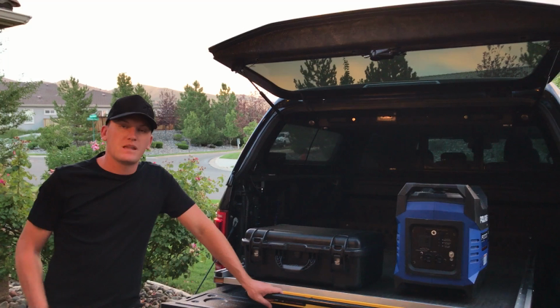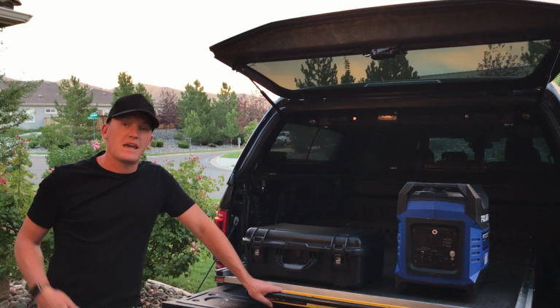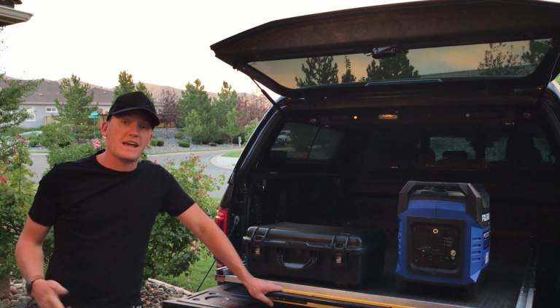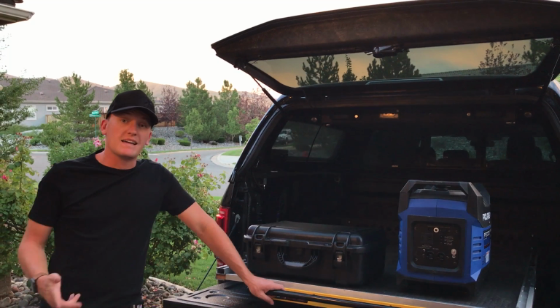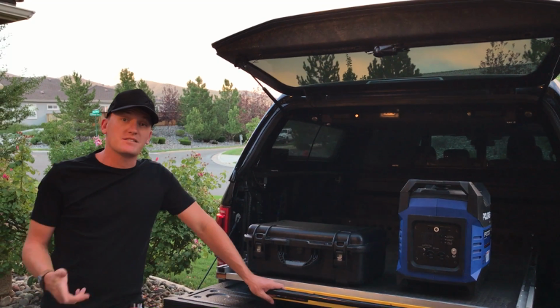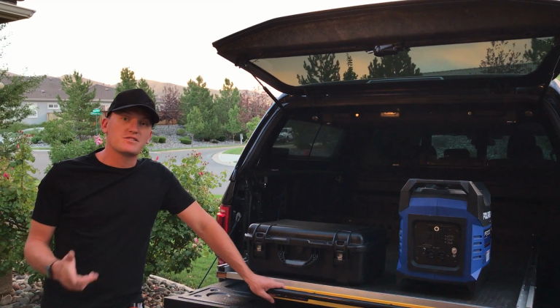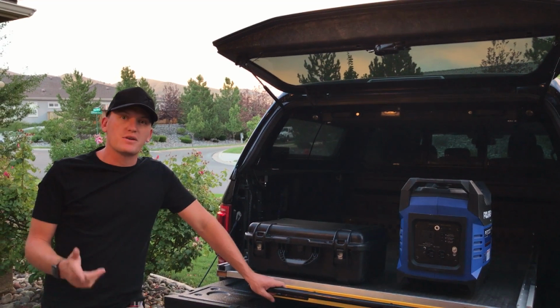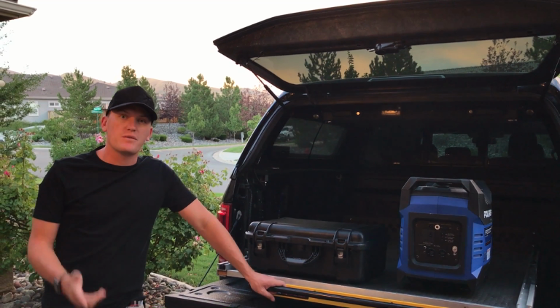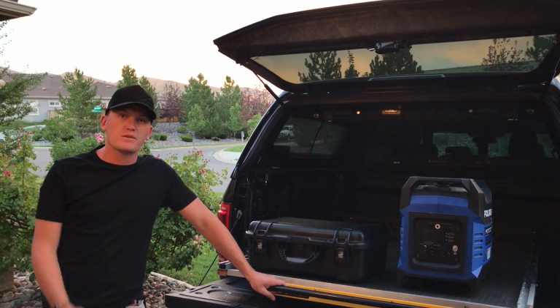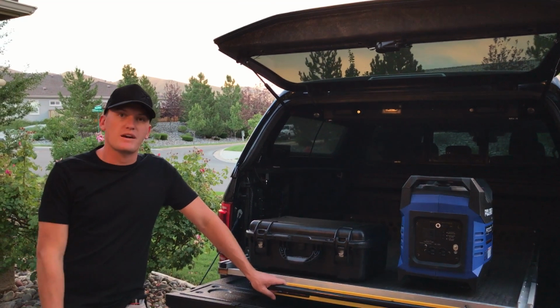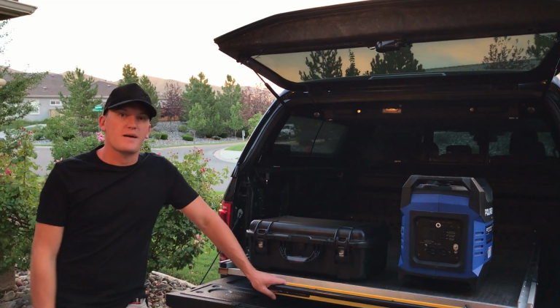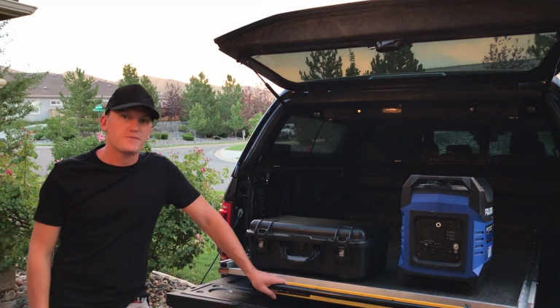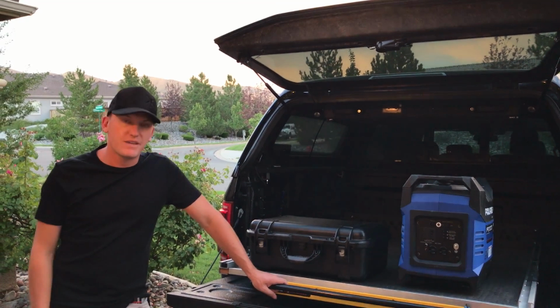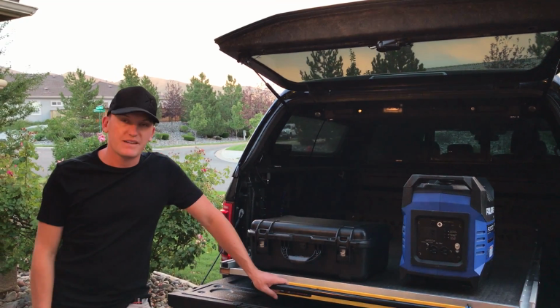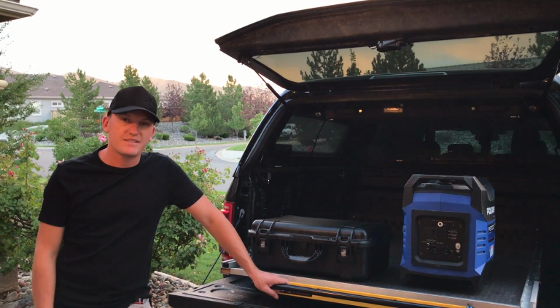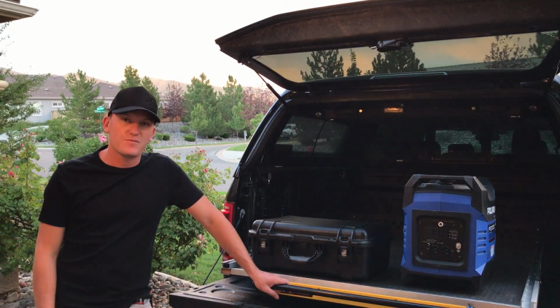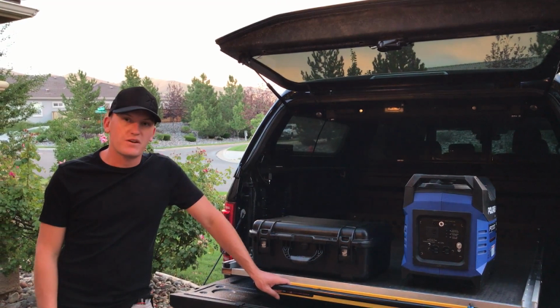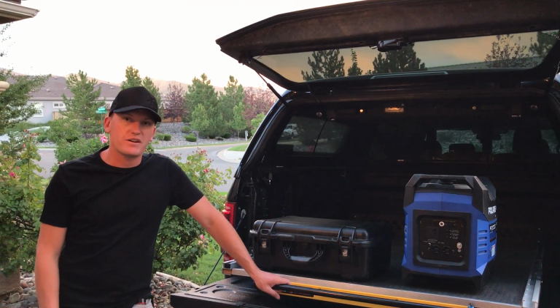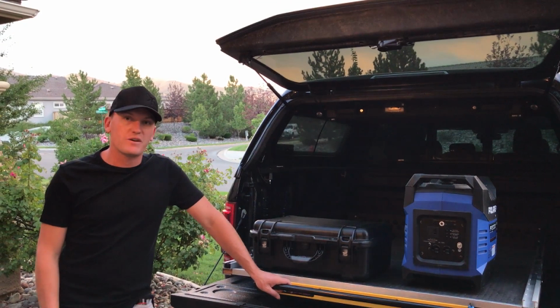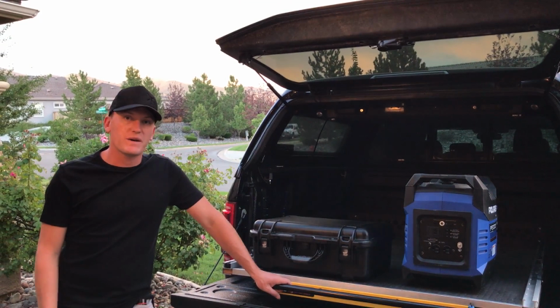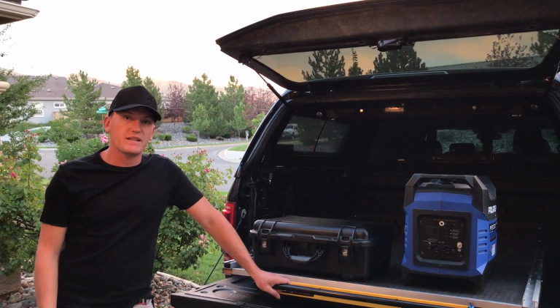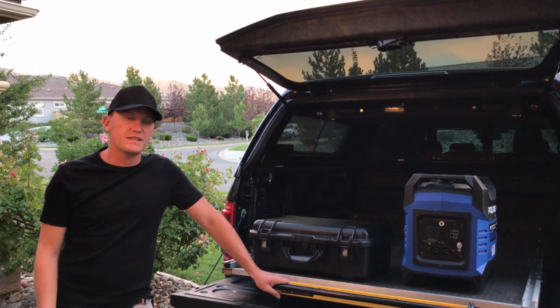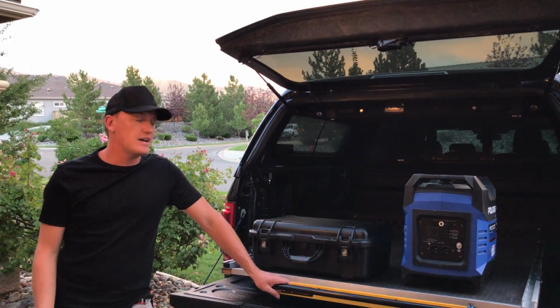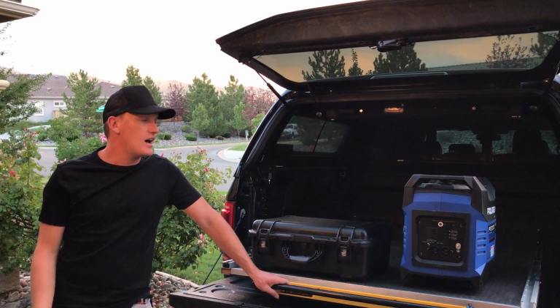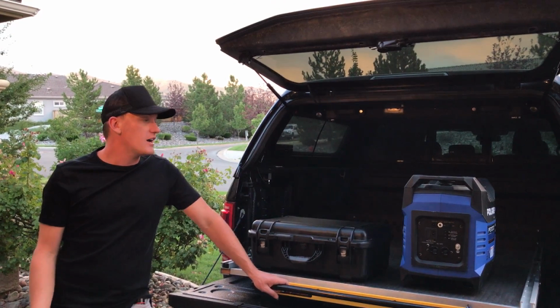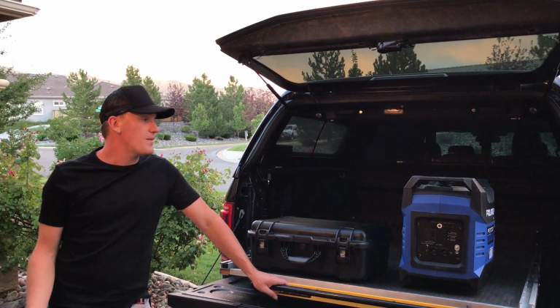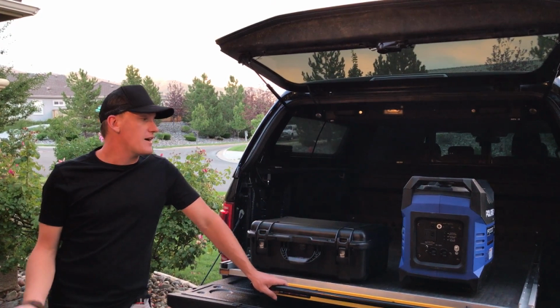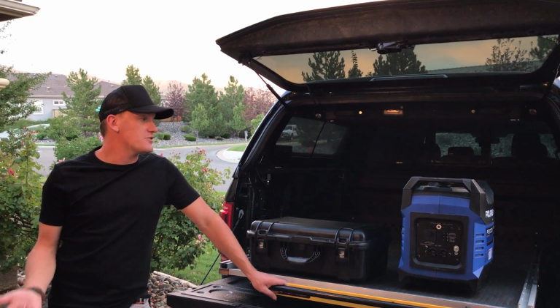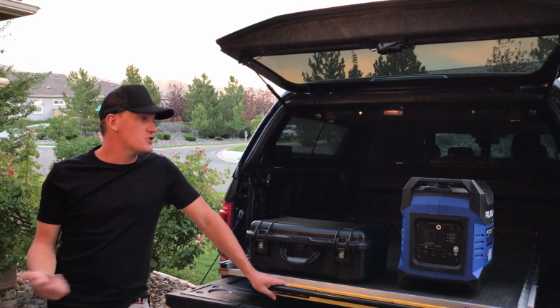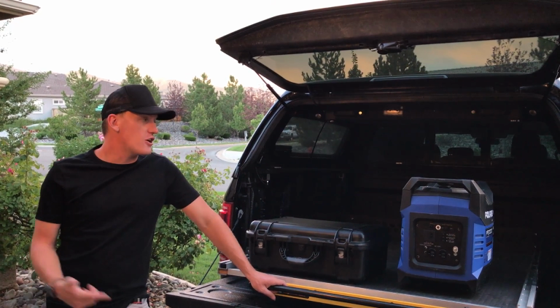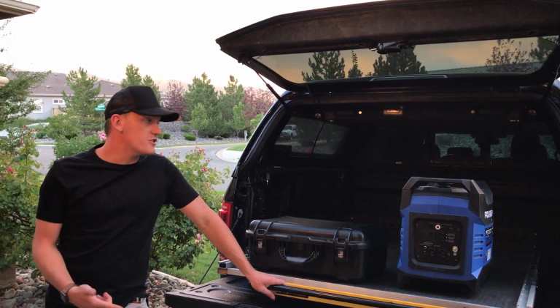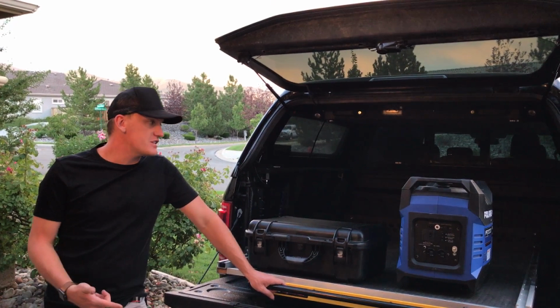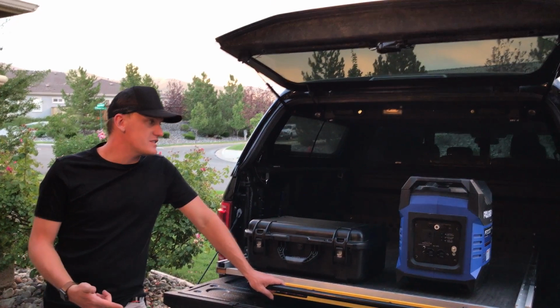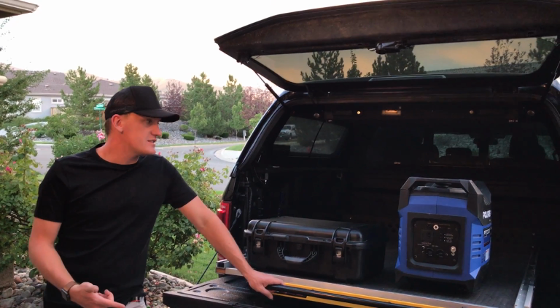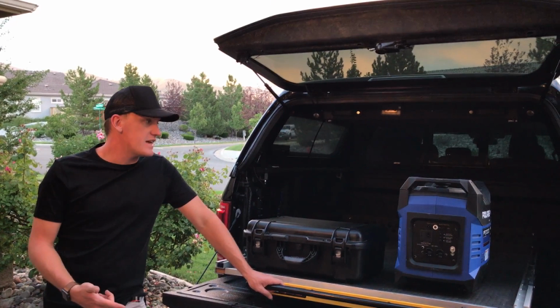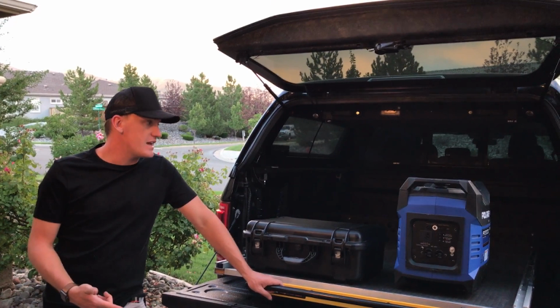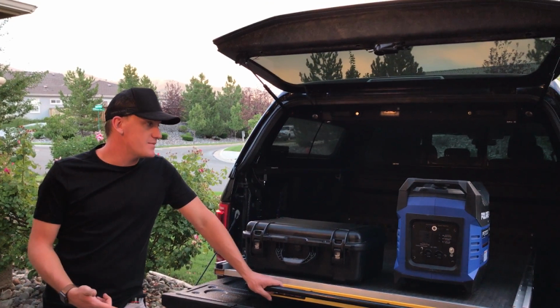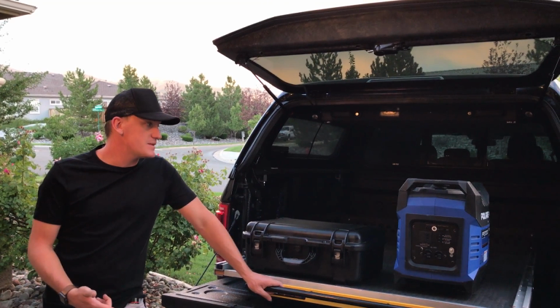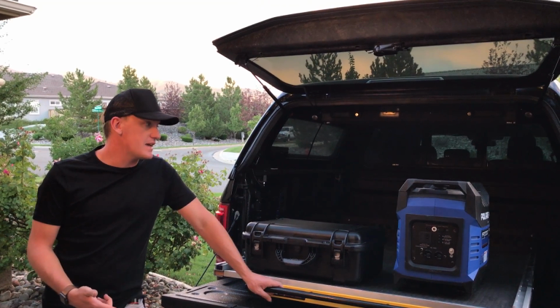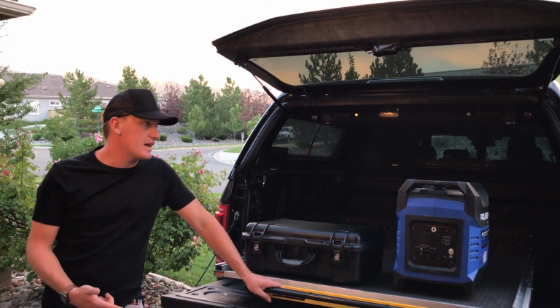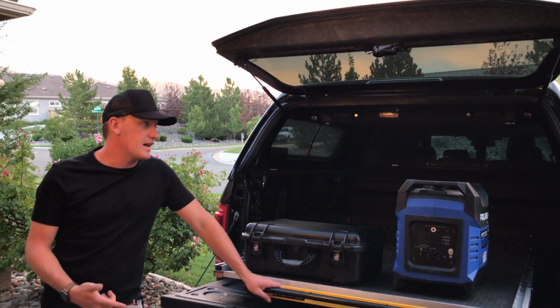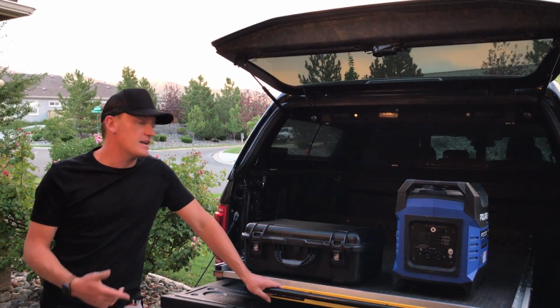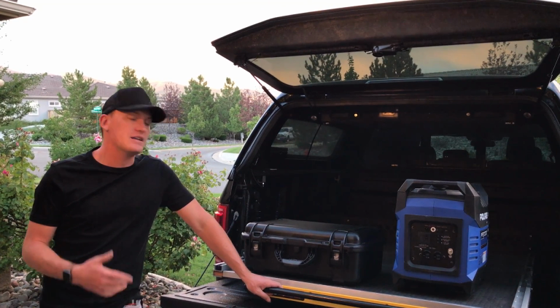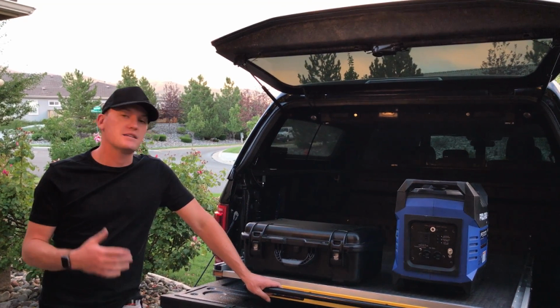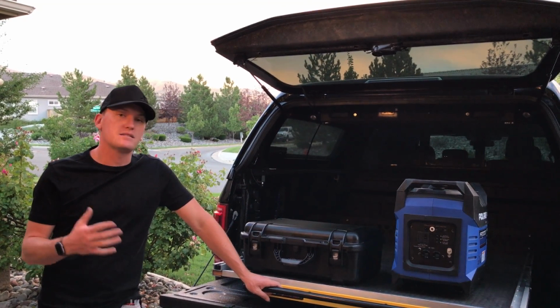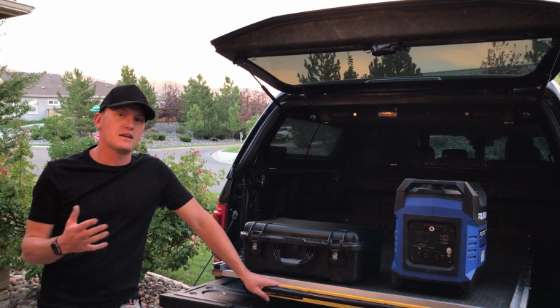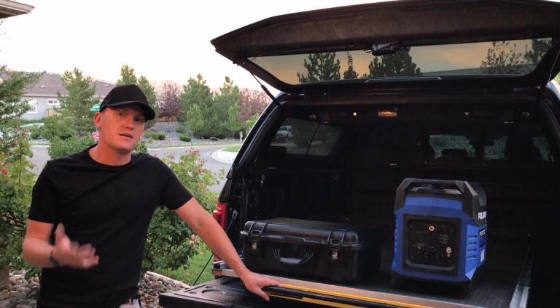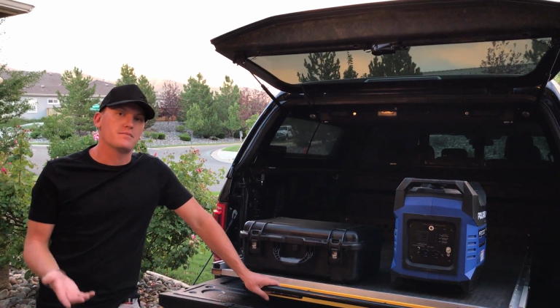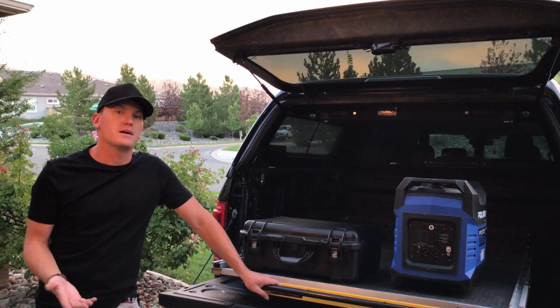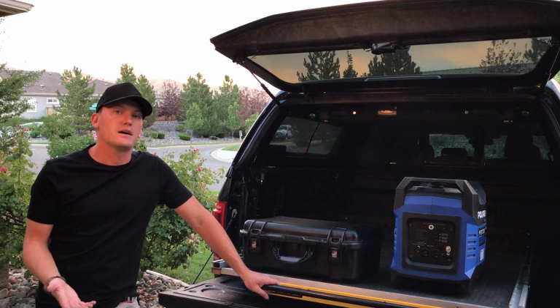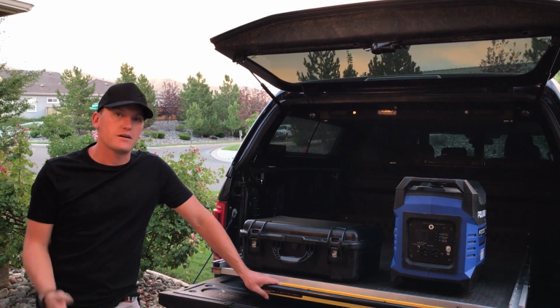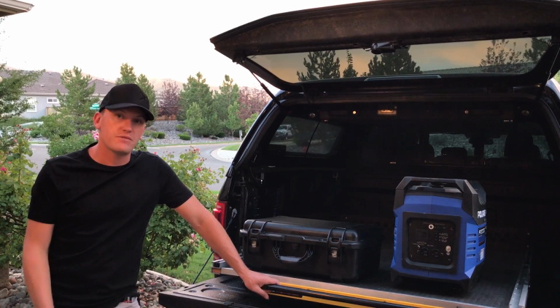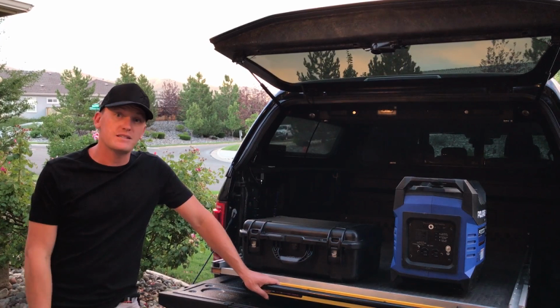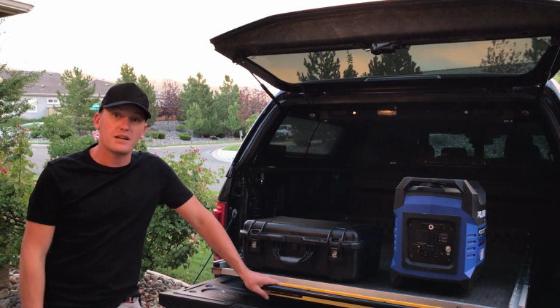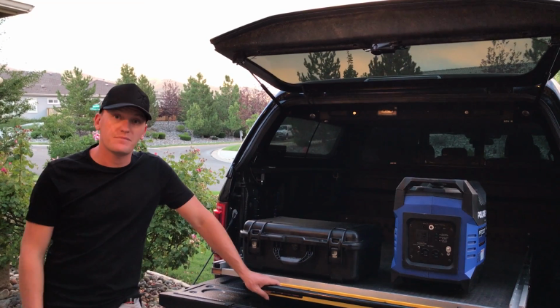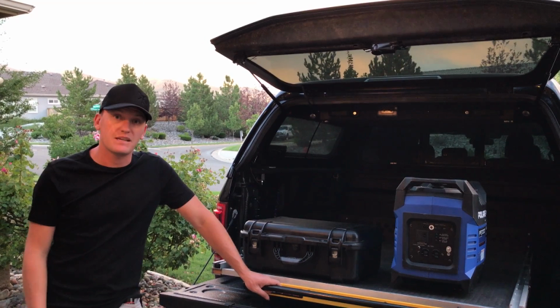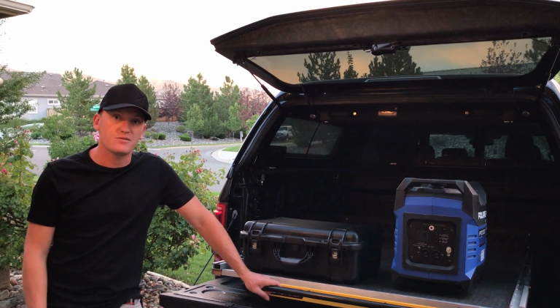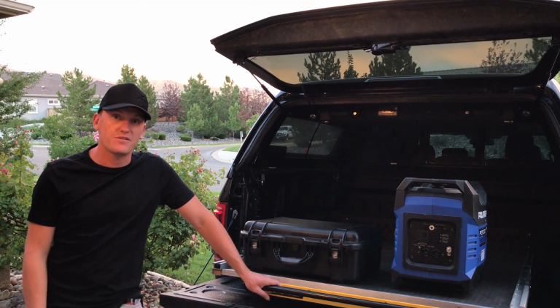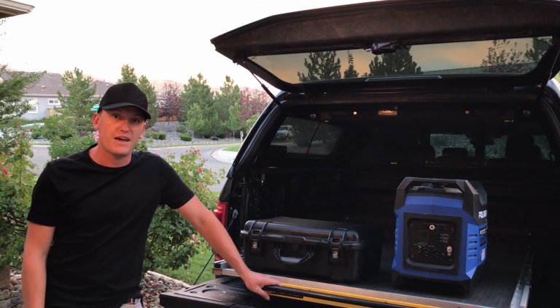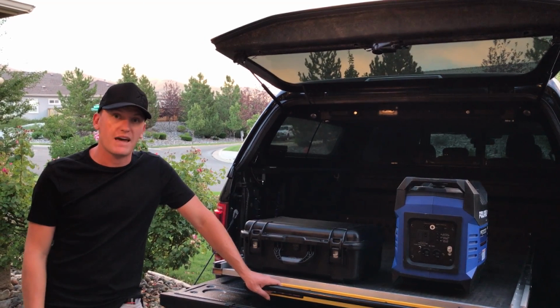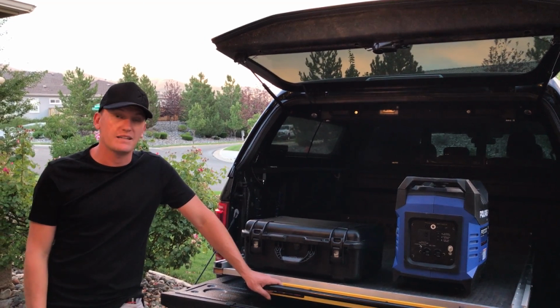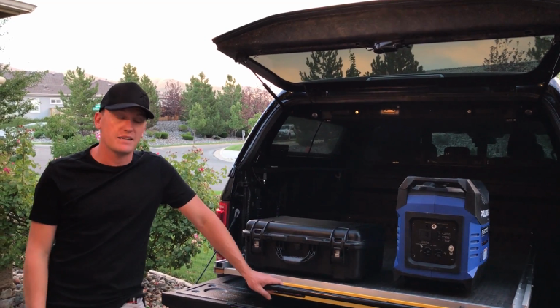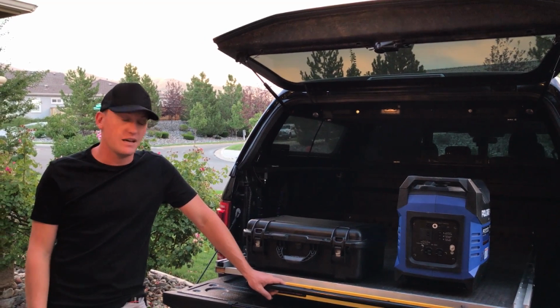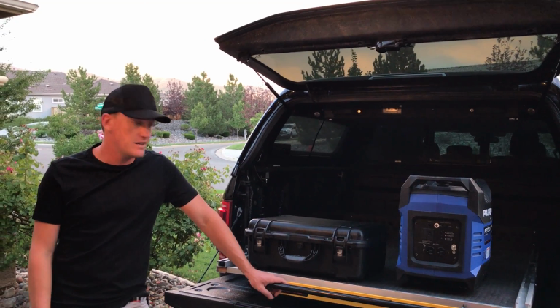Hey guys, Trent with CopterKids. Wanted to quickly talk about charging setups and some recent updates we've had and done.